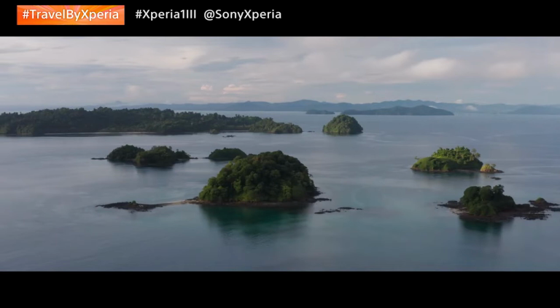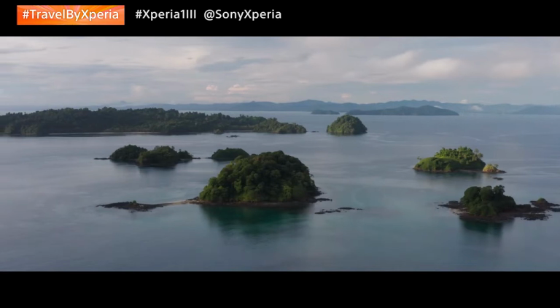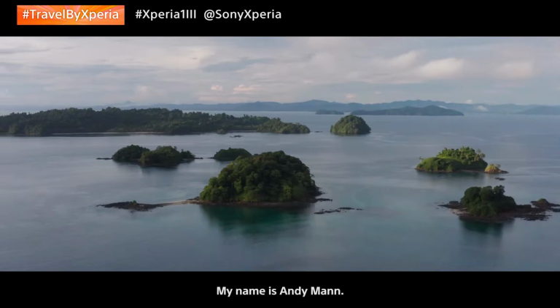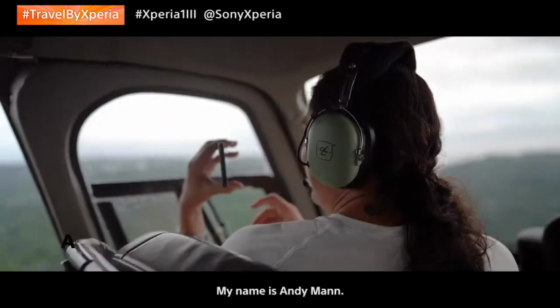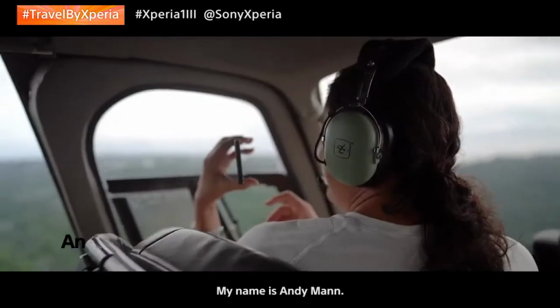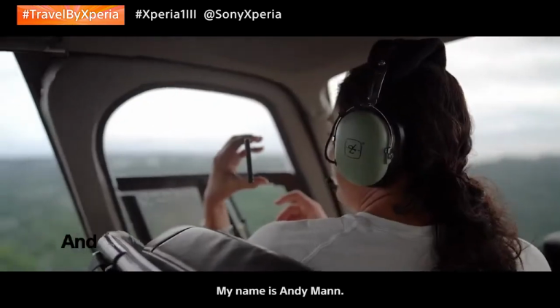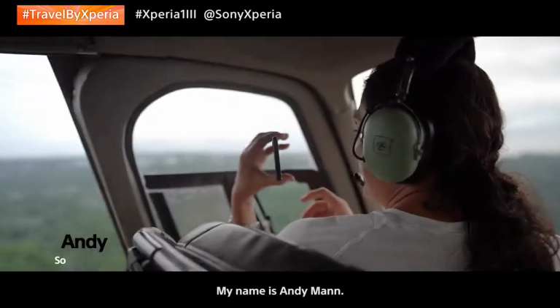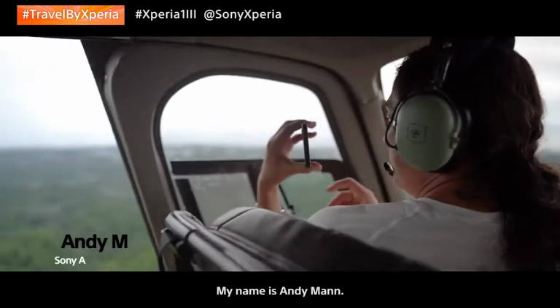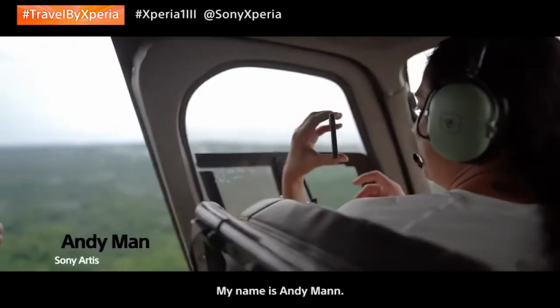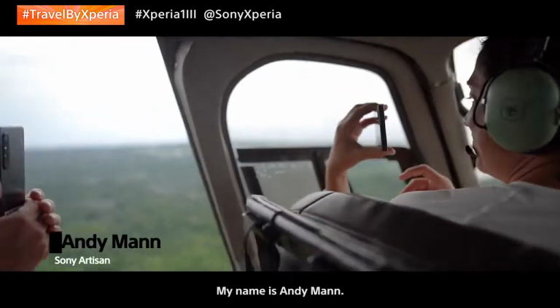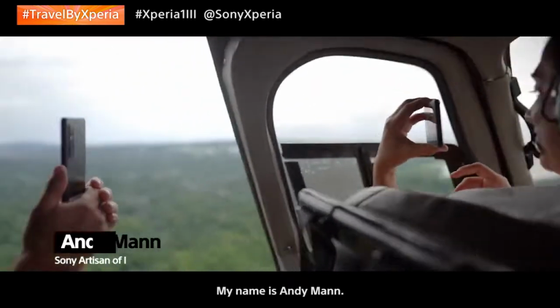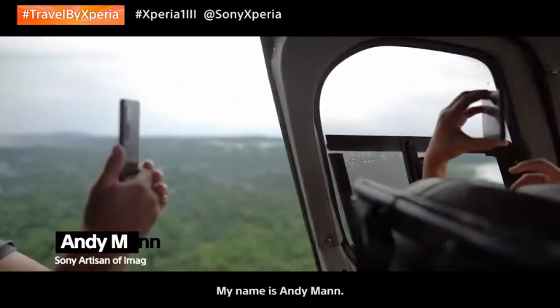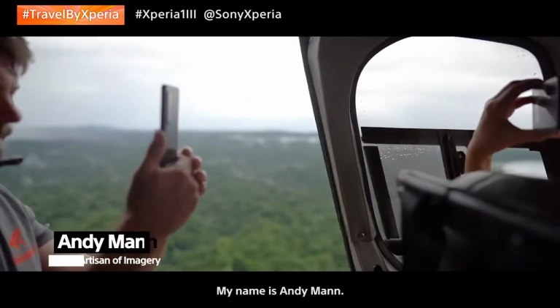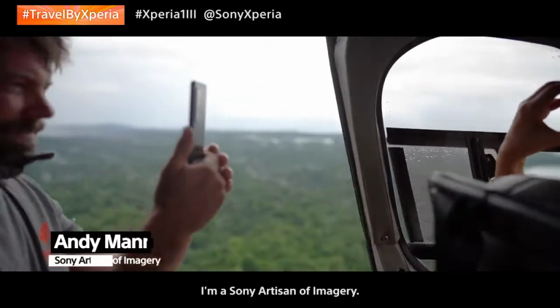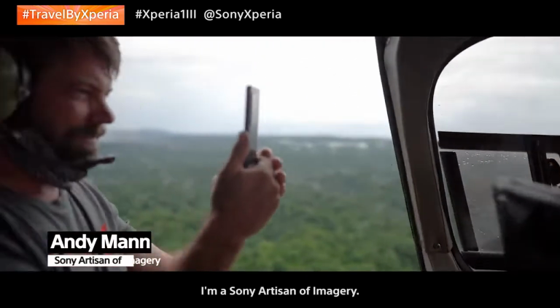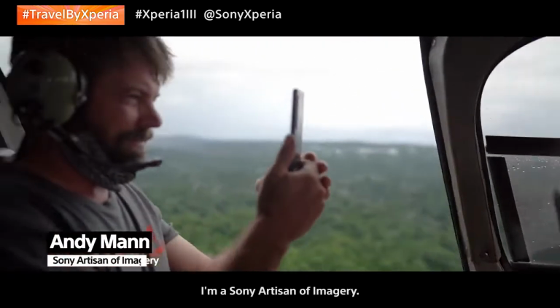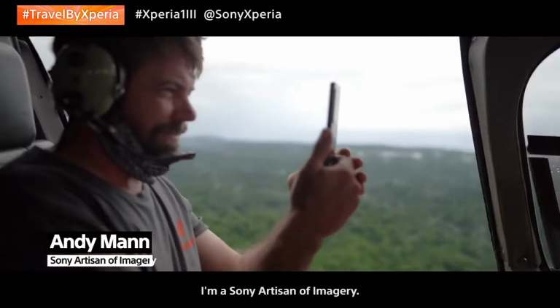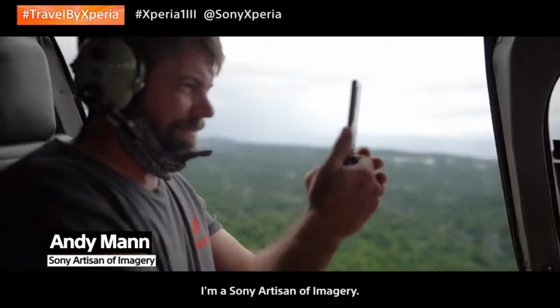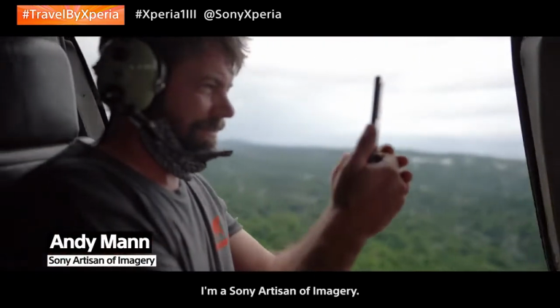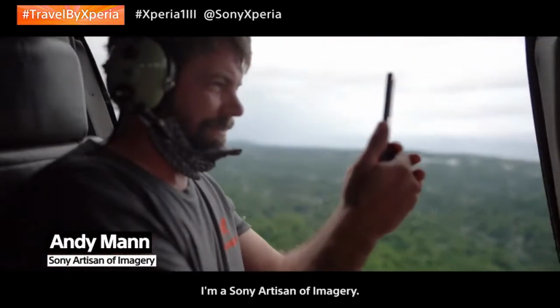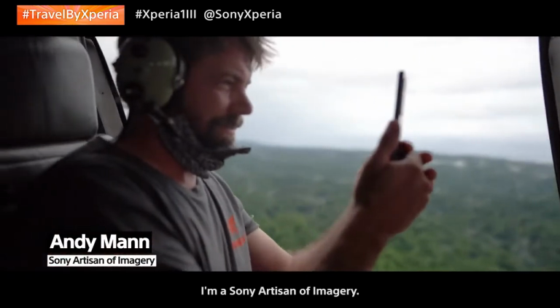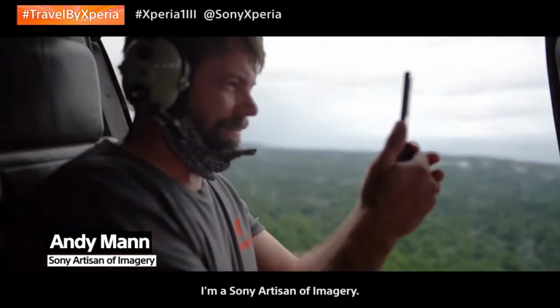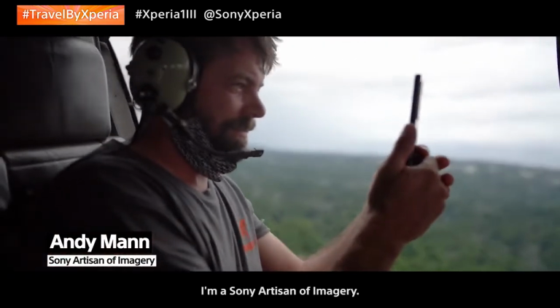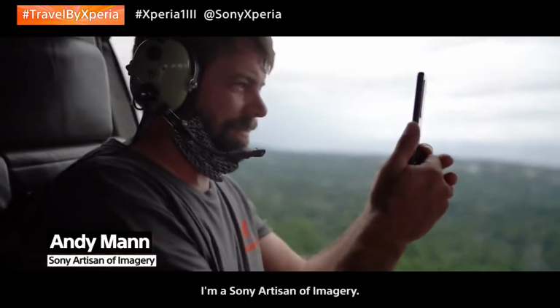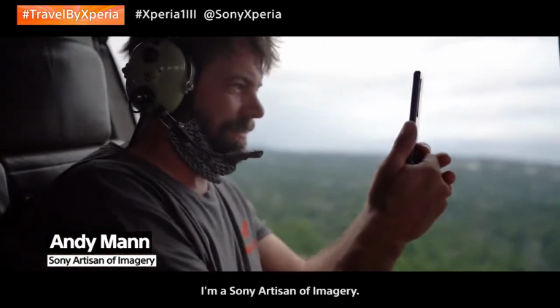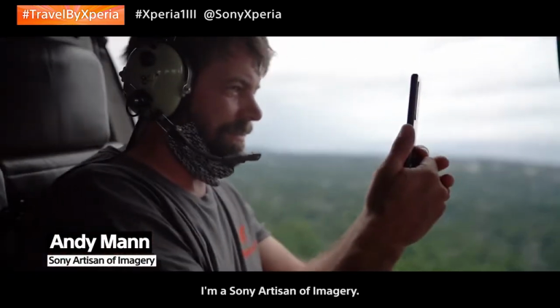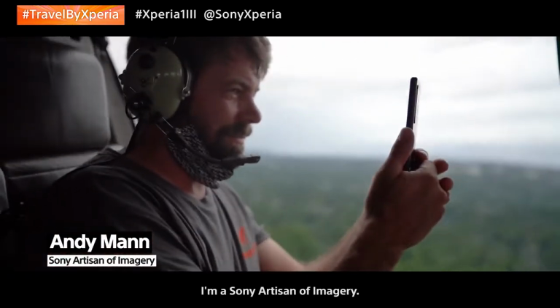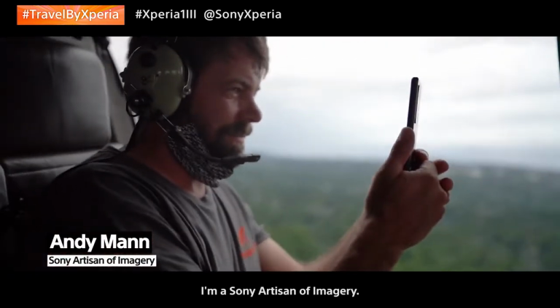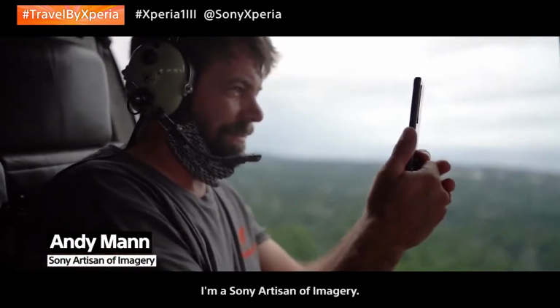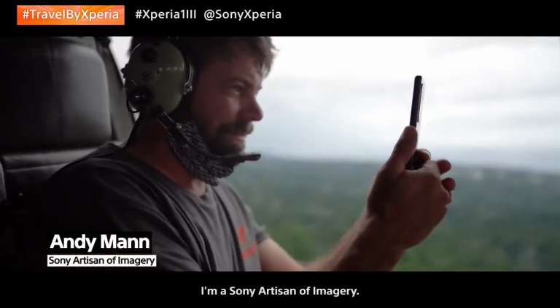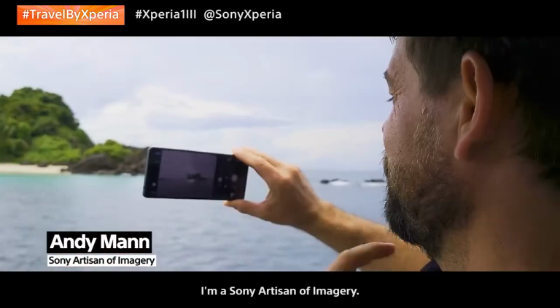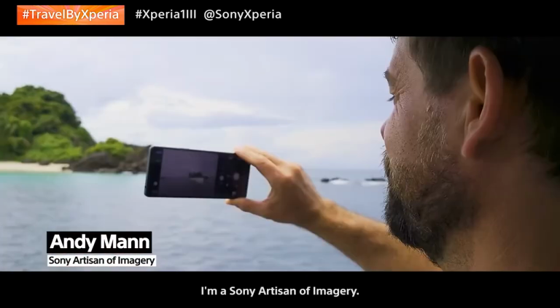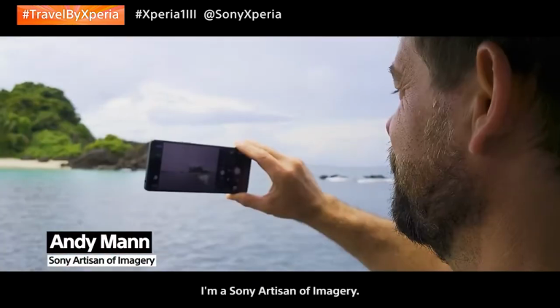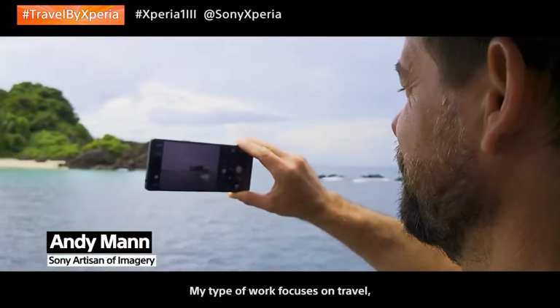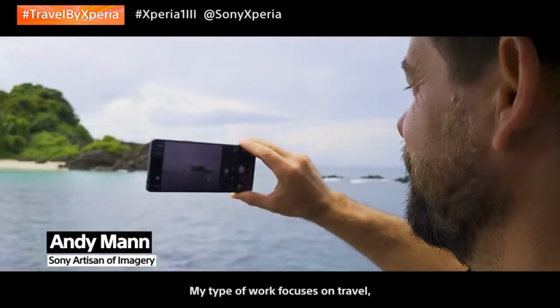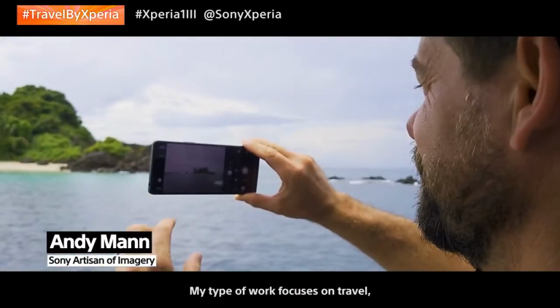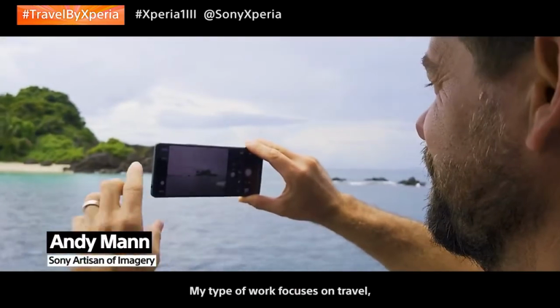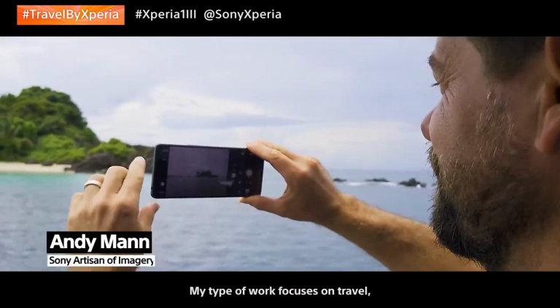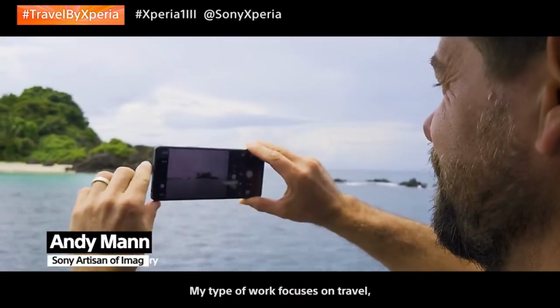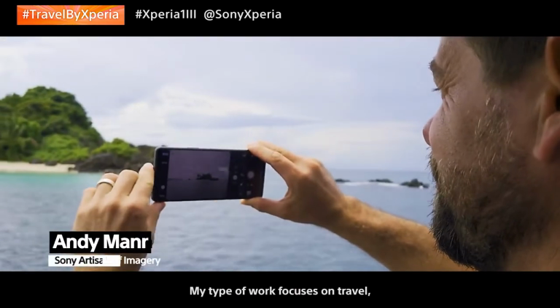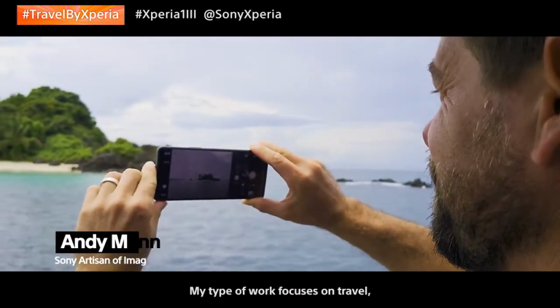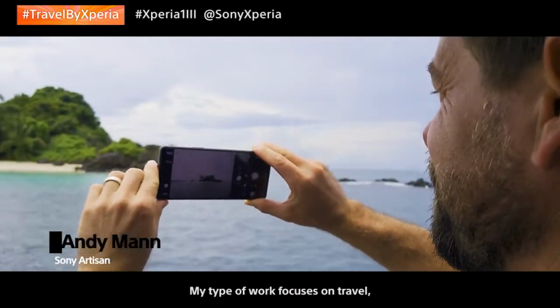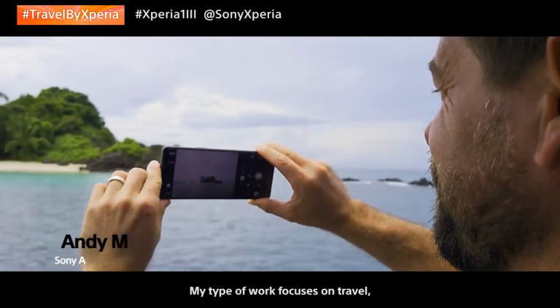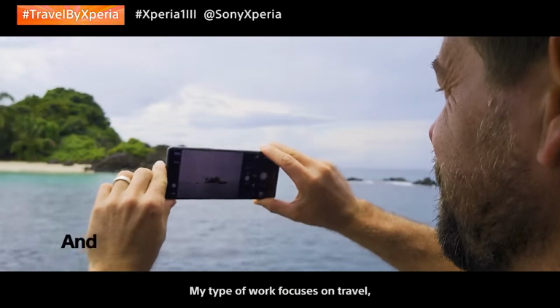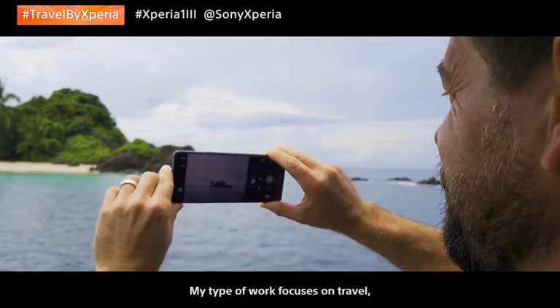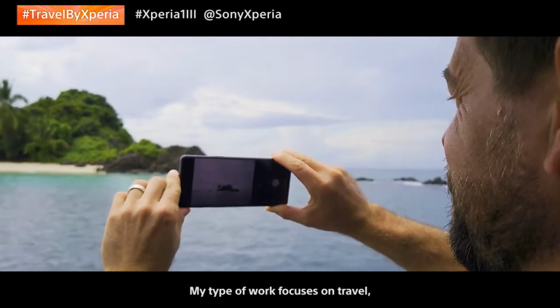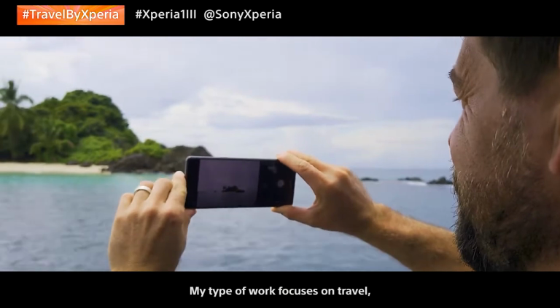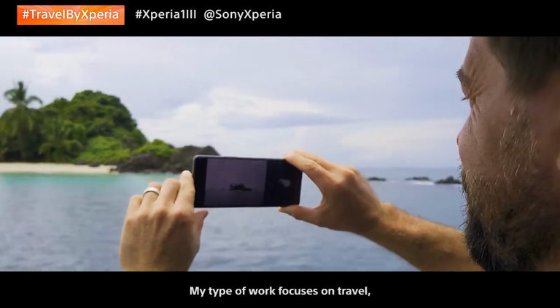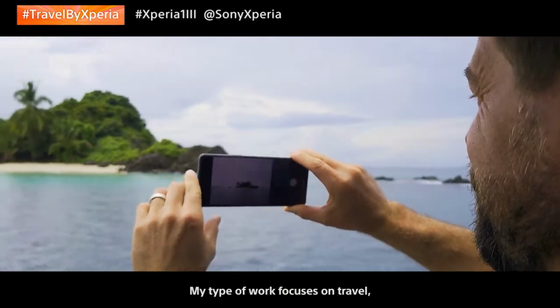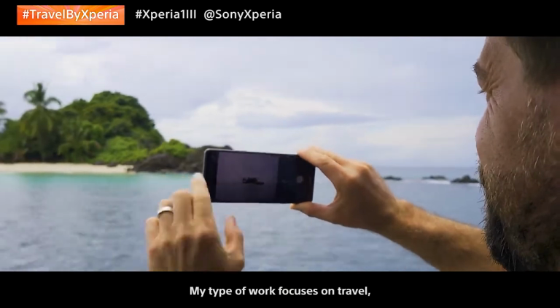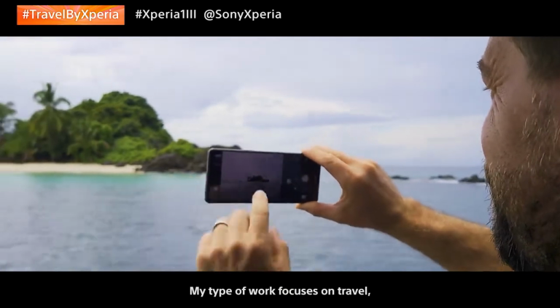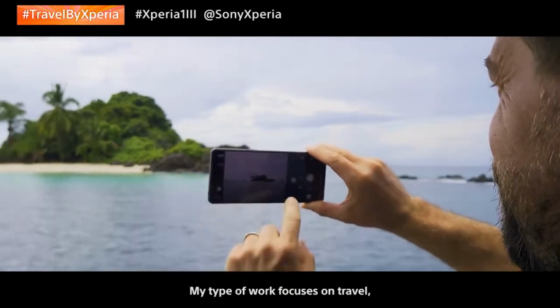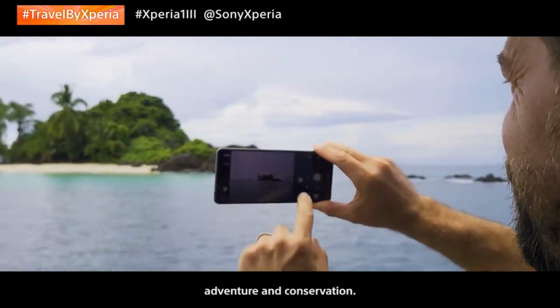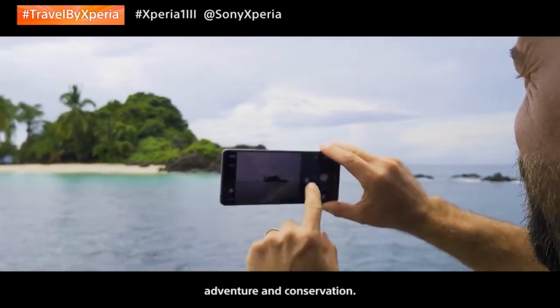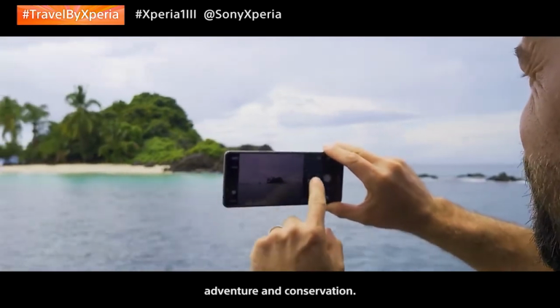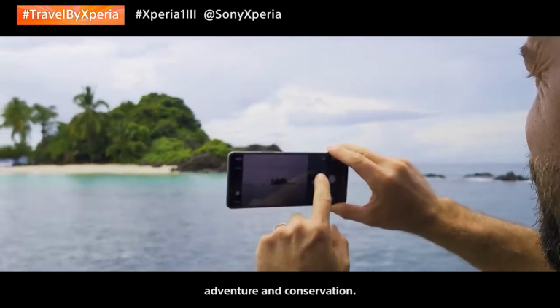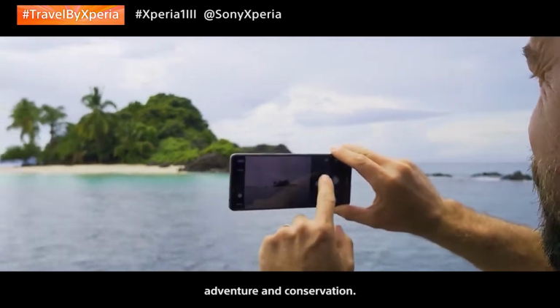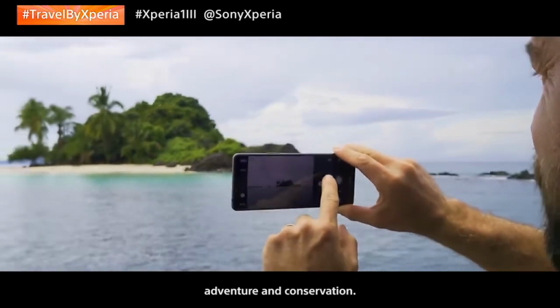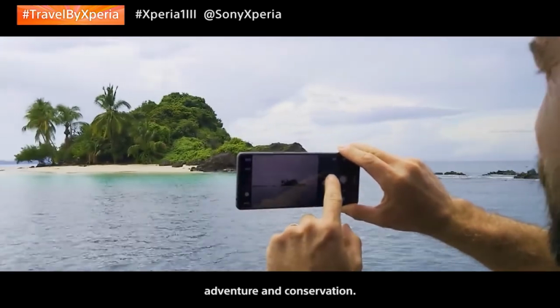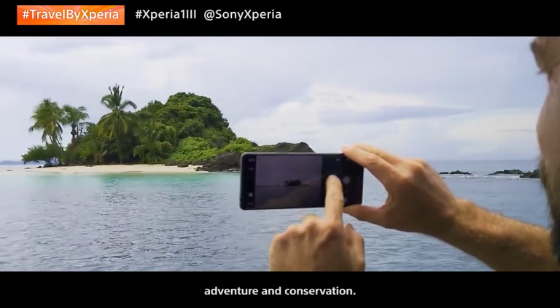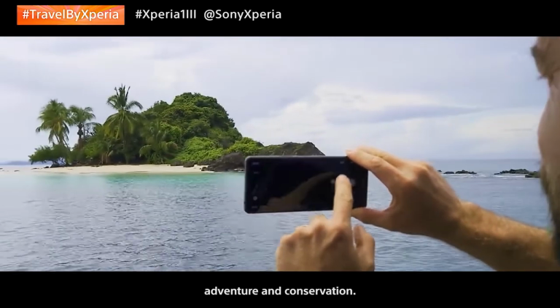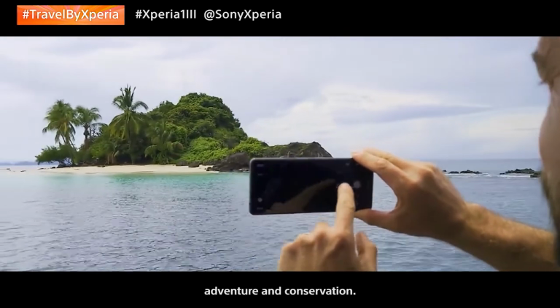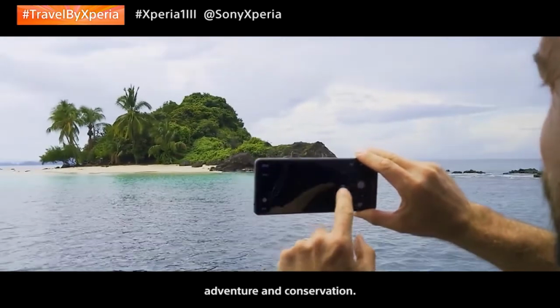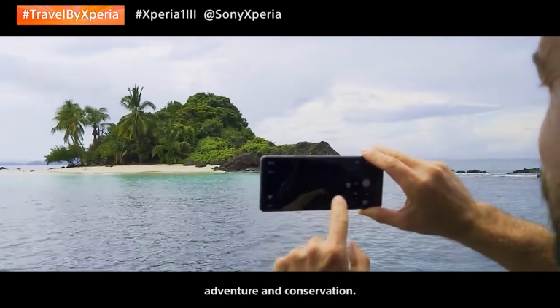My name is Andy Mann. I'm a Sony artisan of imagery. My type of work focuses on travel, adventure, and conservation.